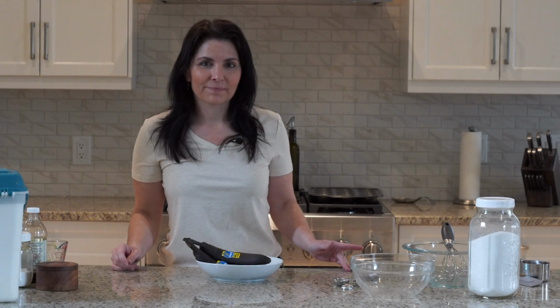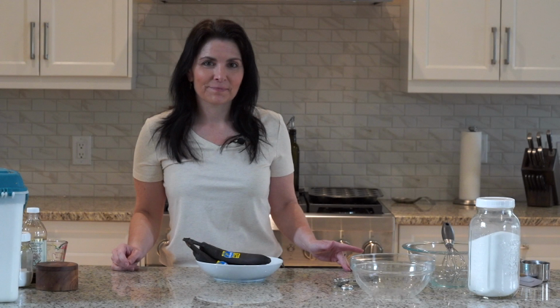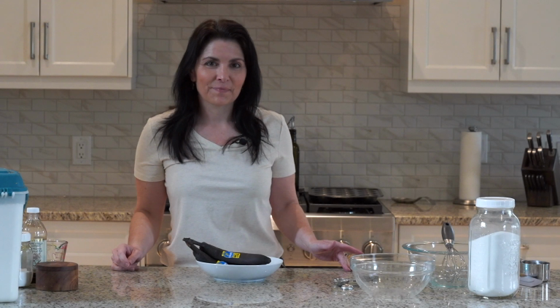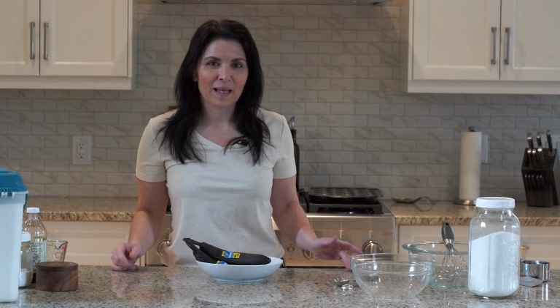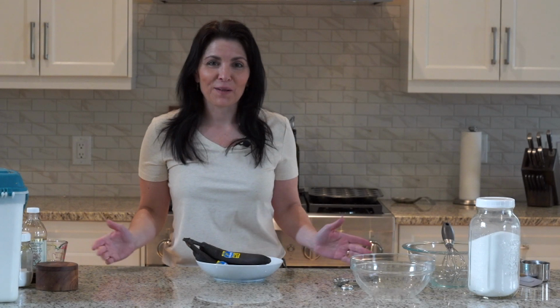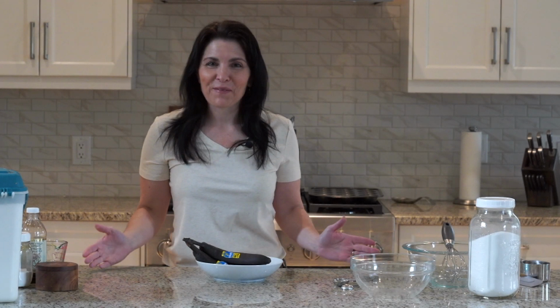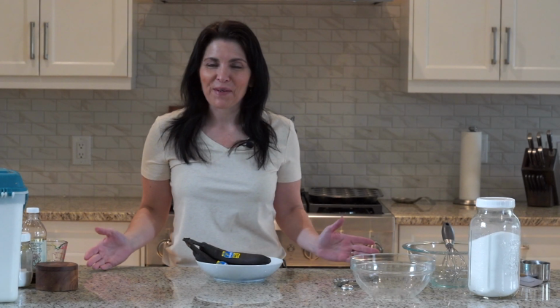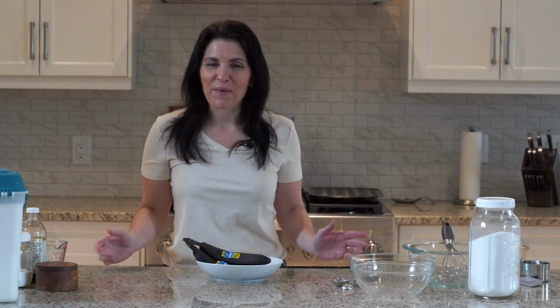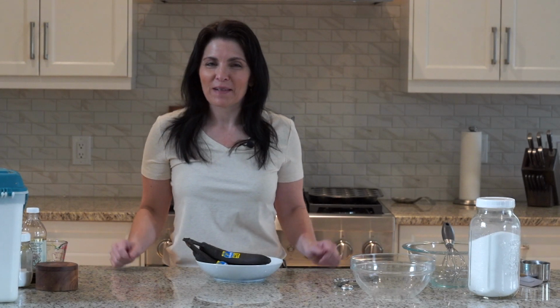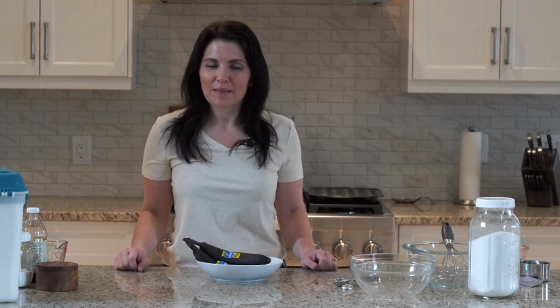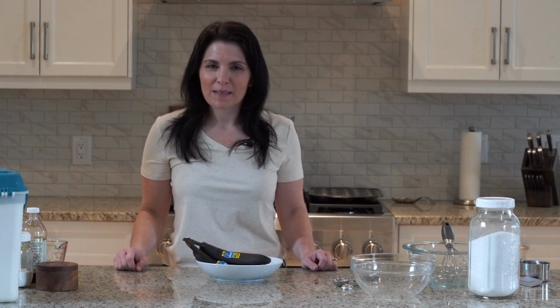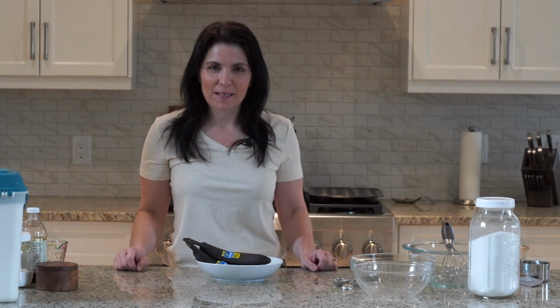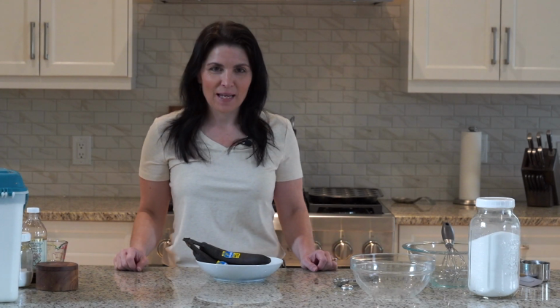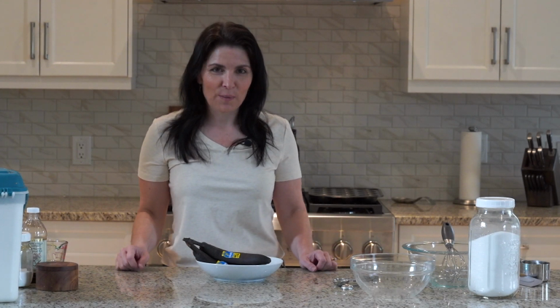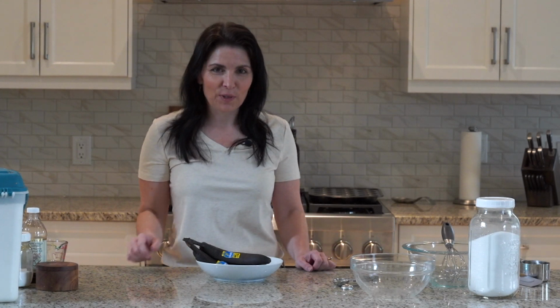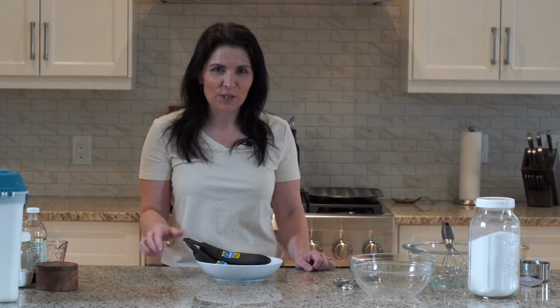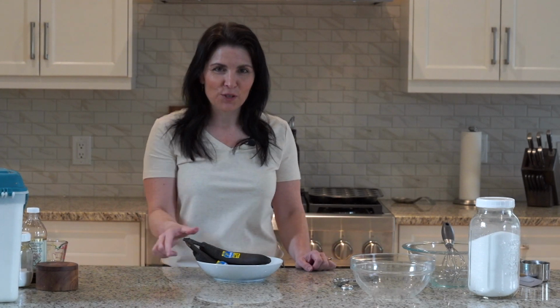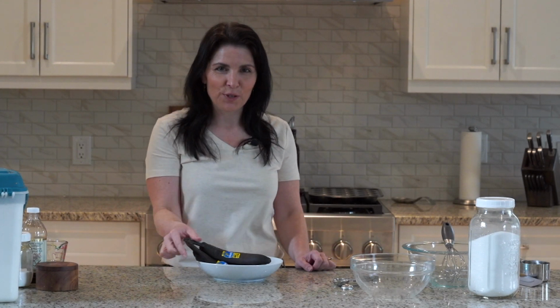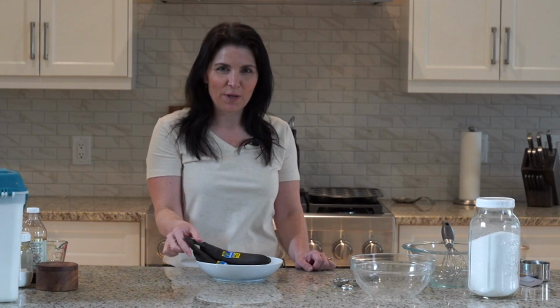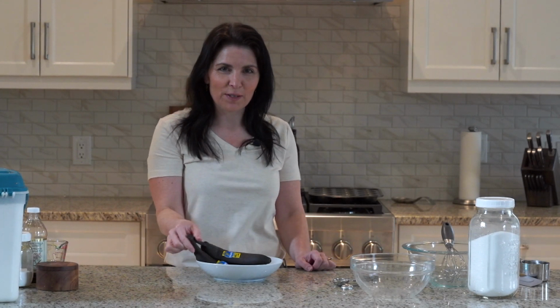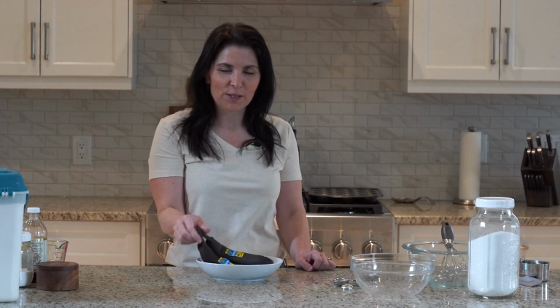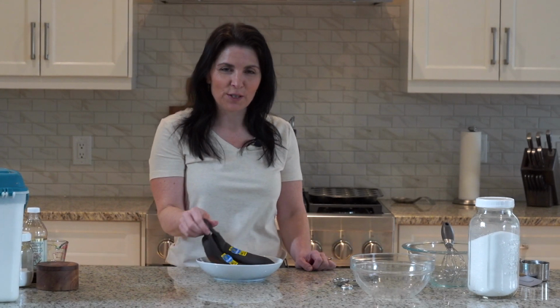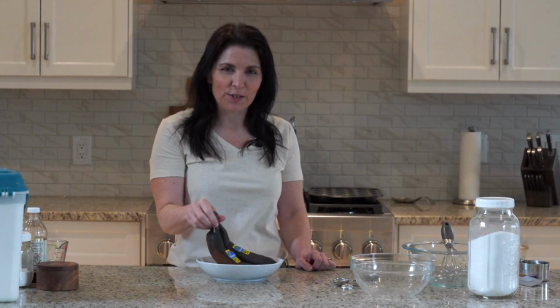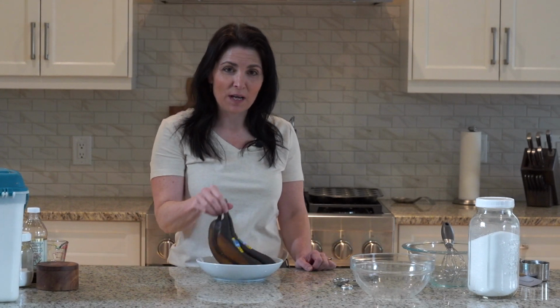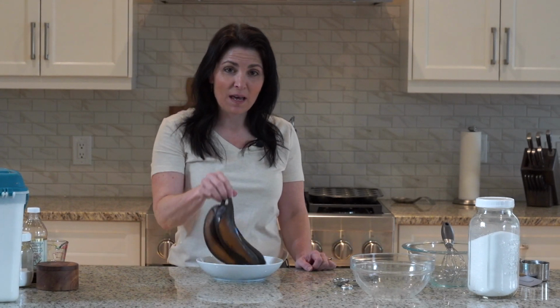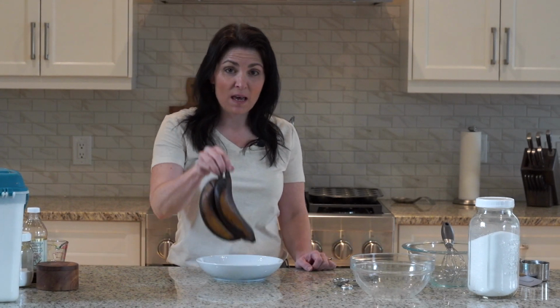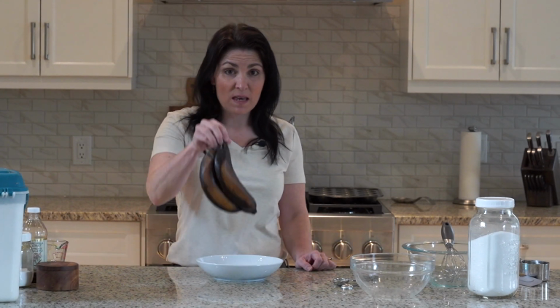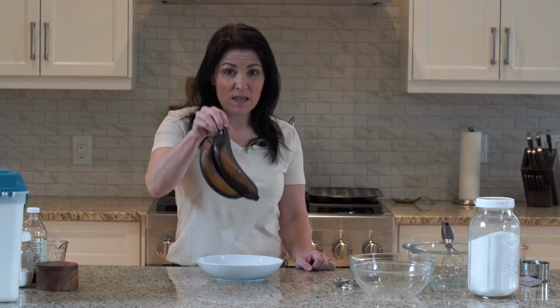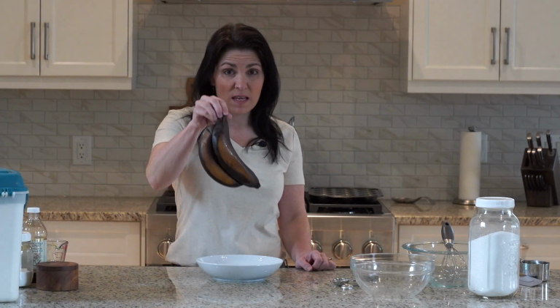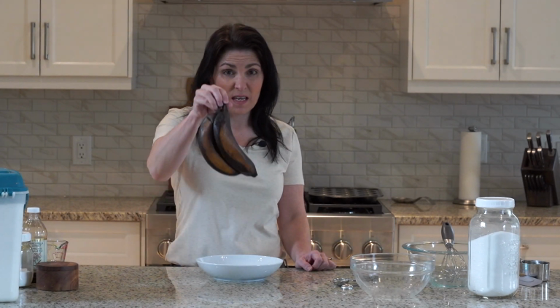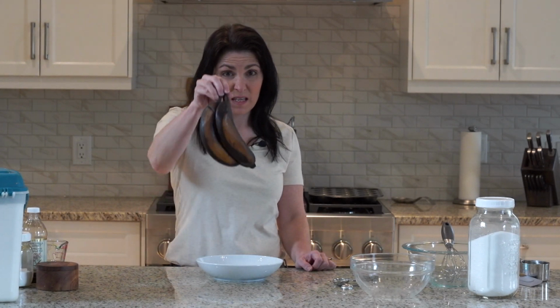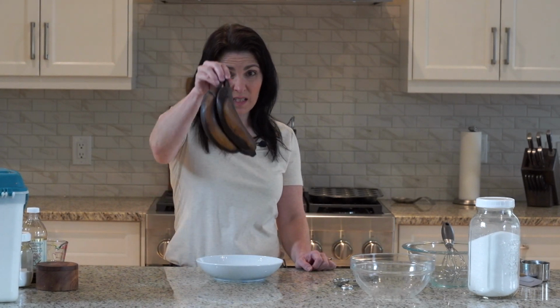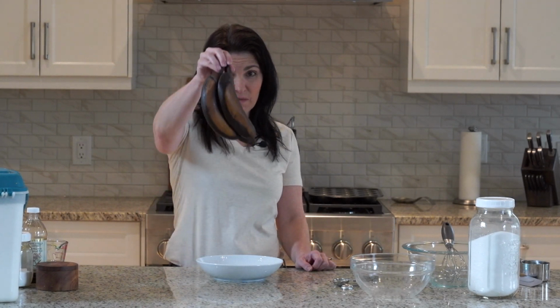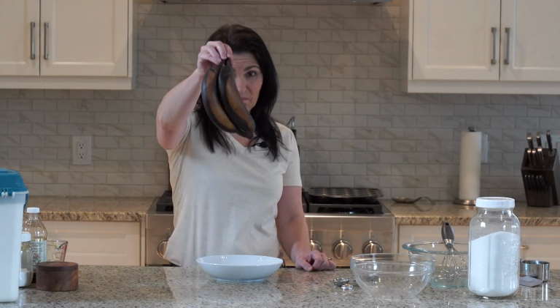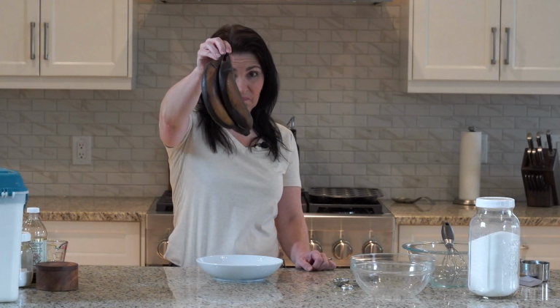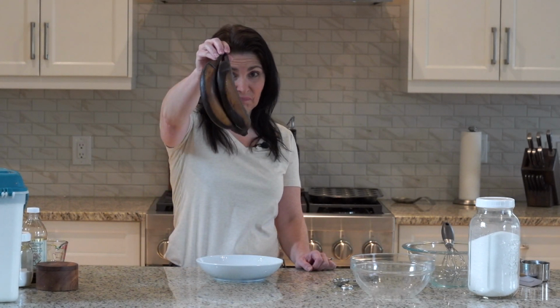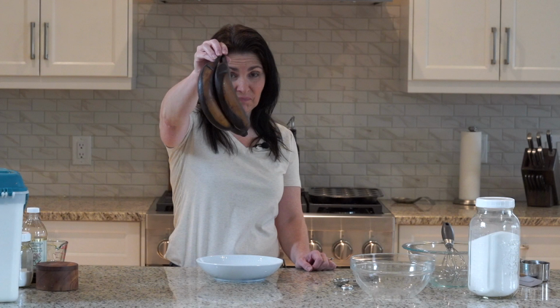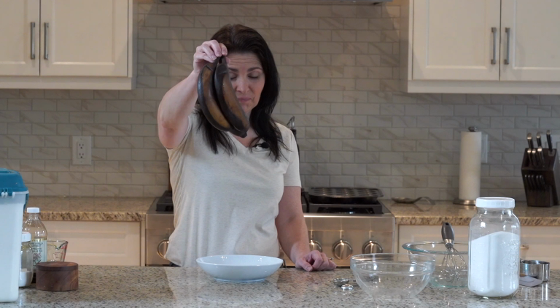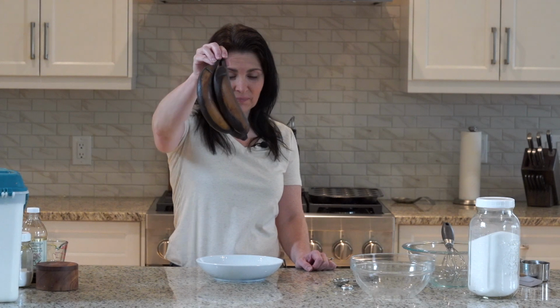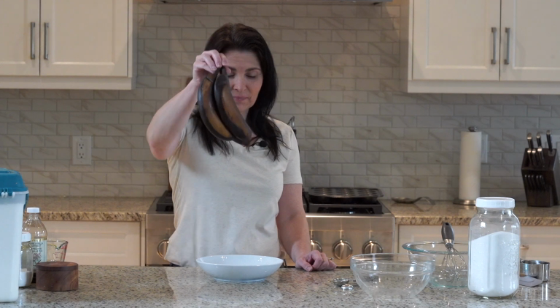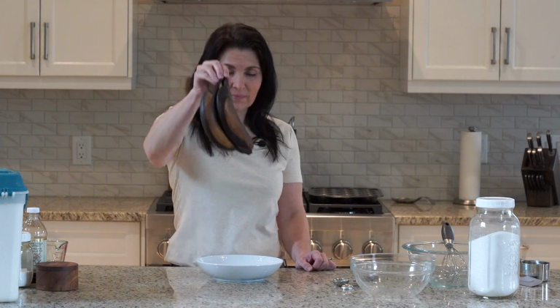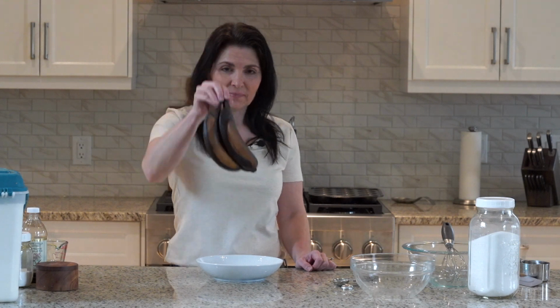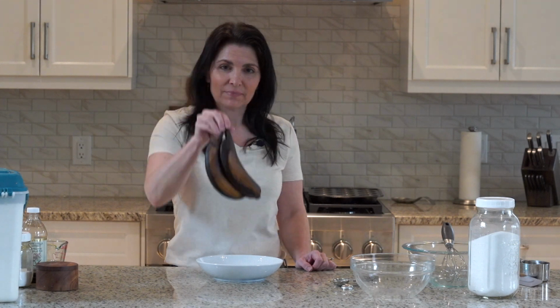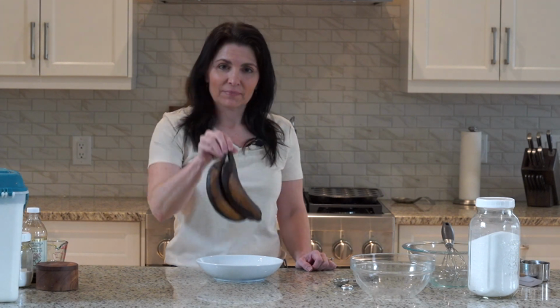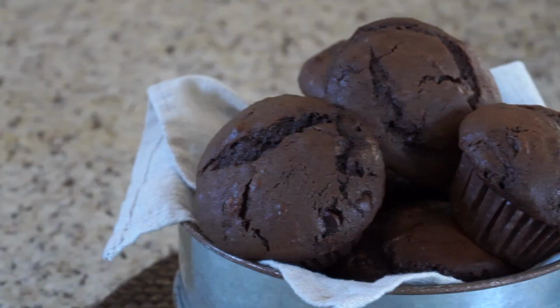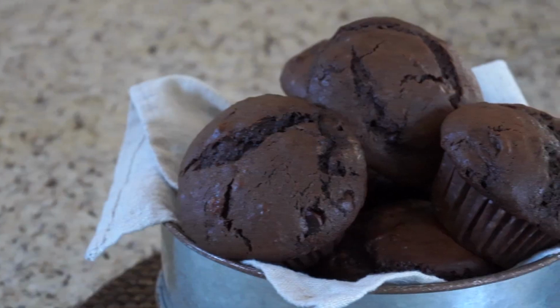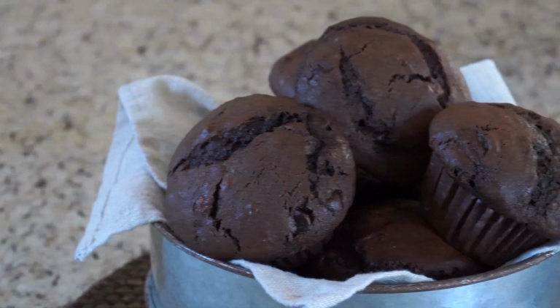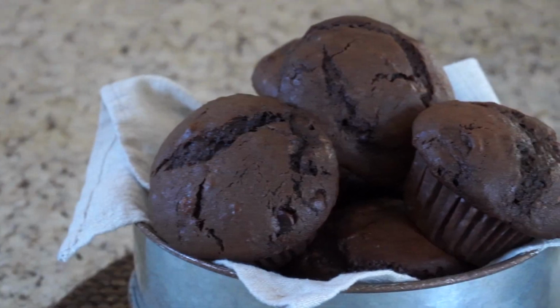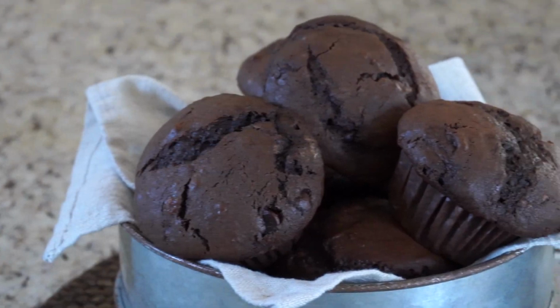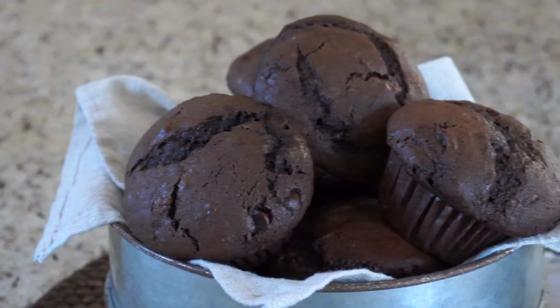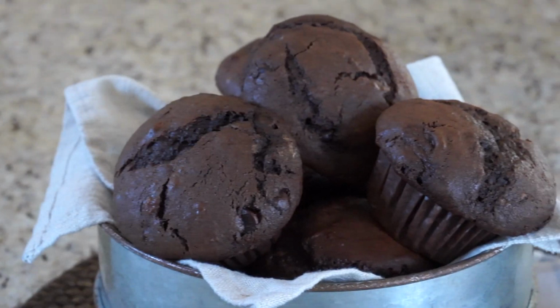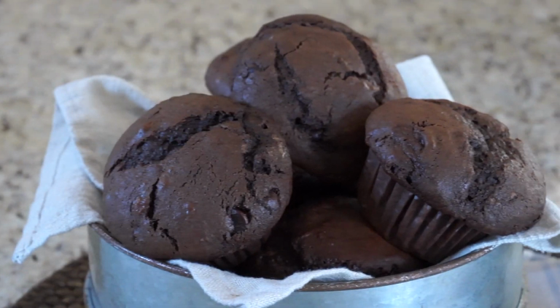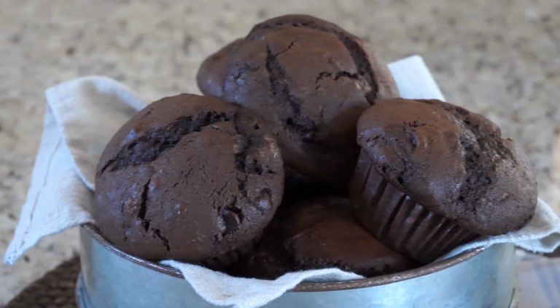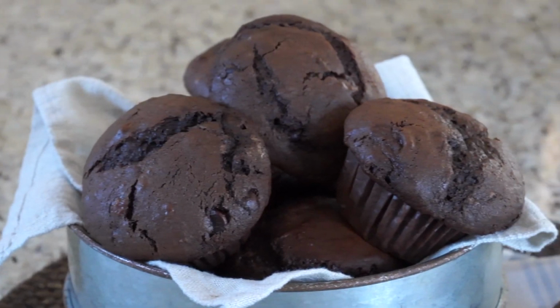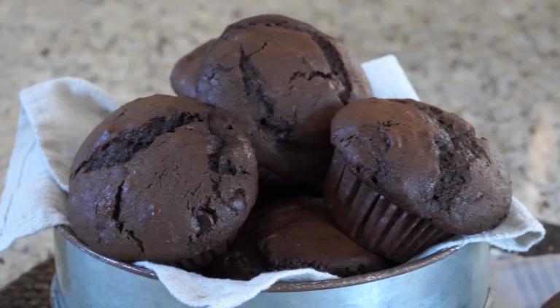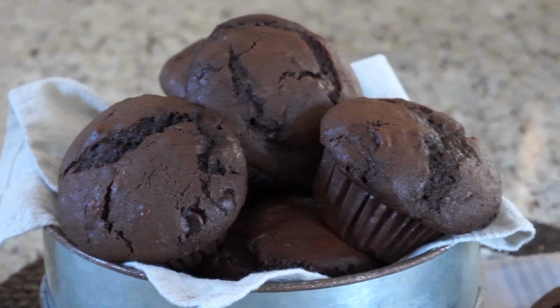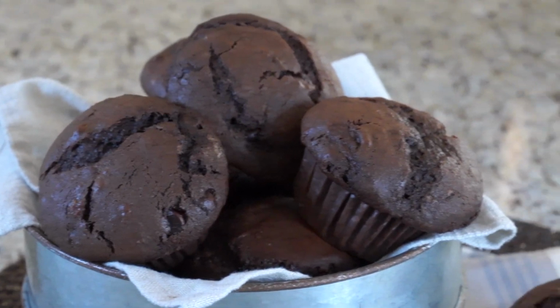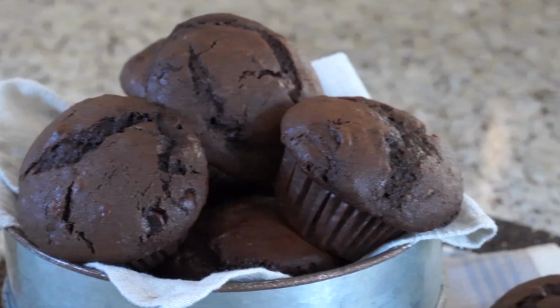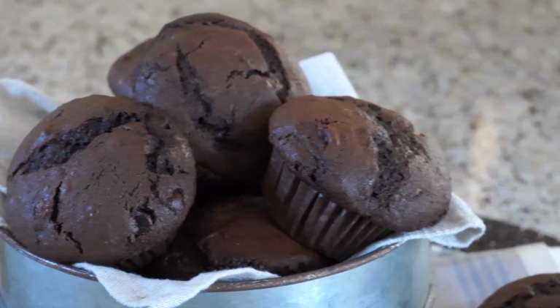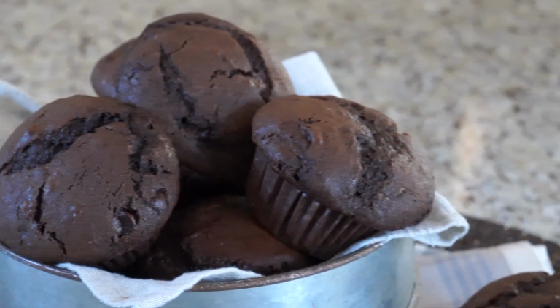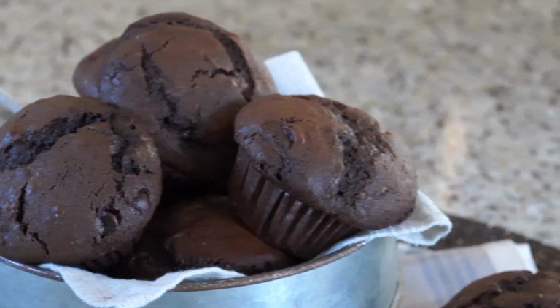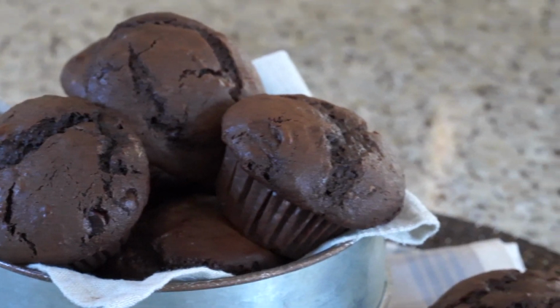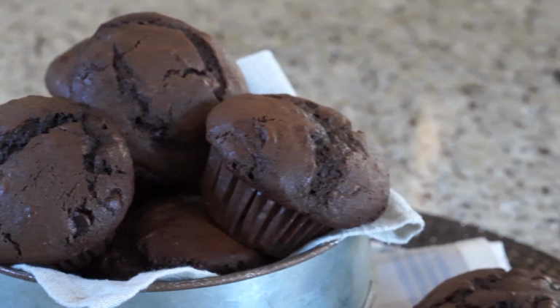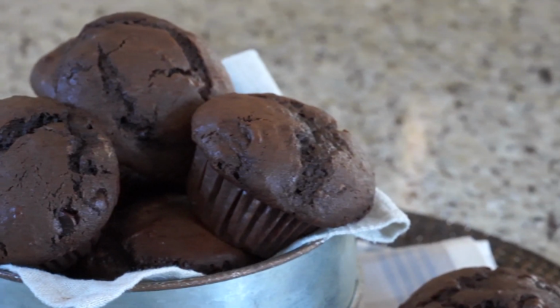Hello everyone, today I'm going to show you how to turn these into gorgeous chocolate chip banana muffins.